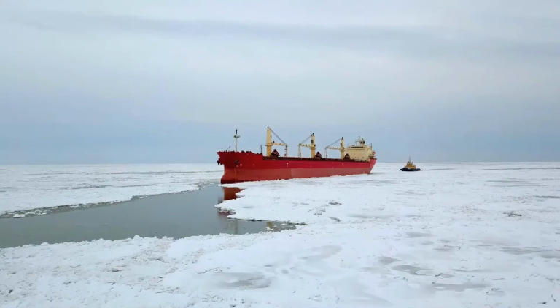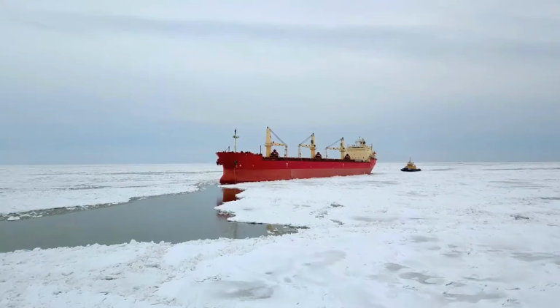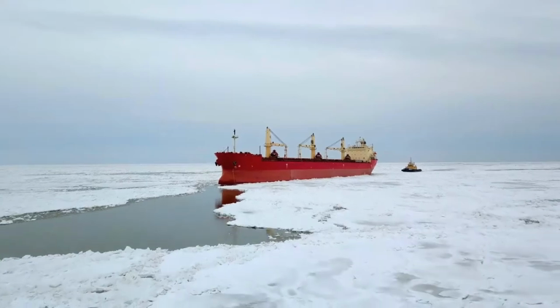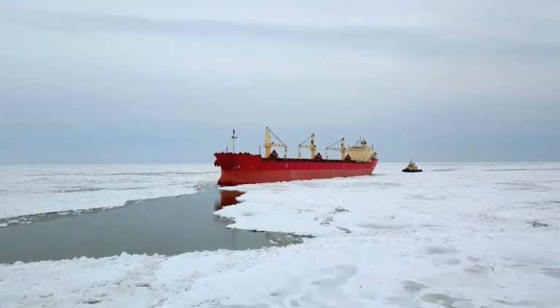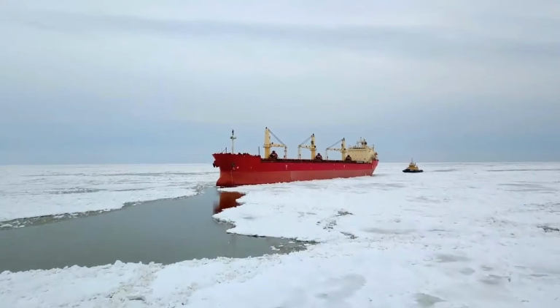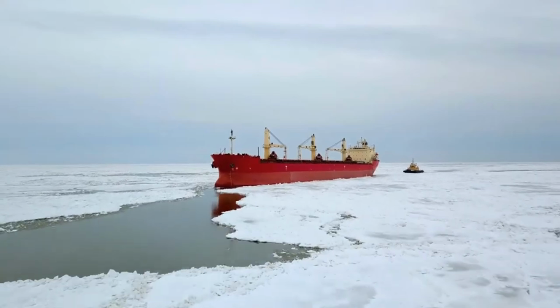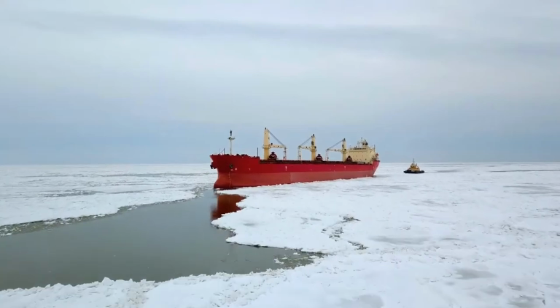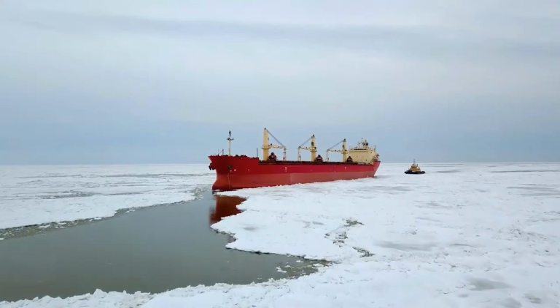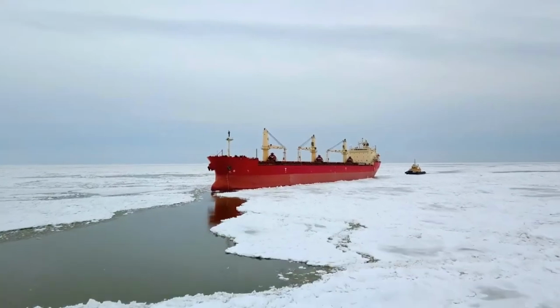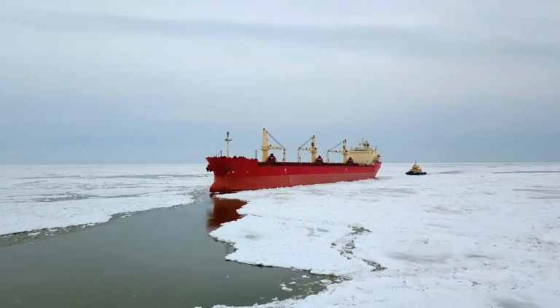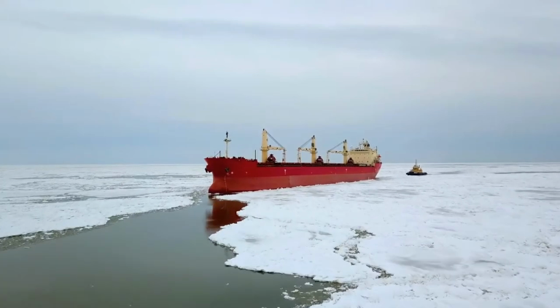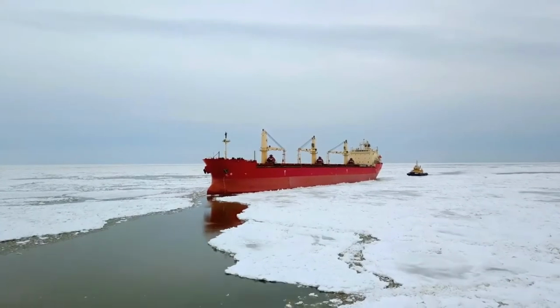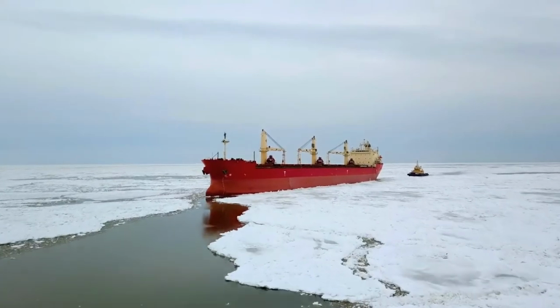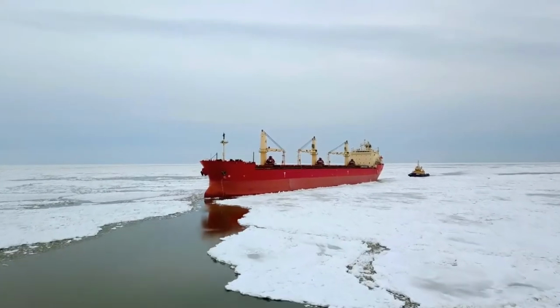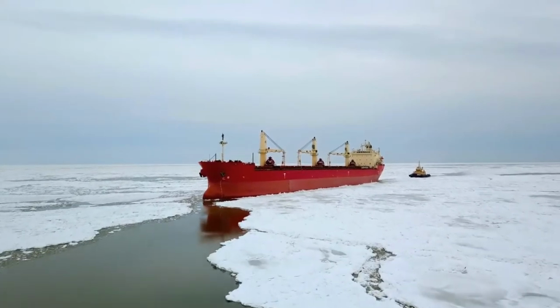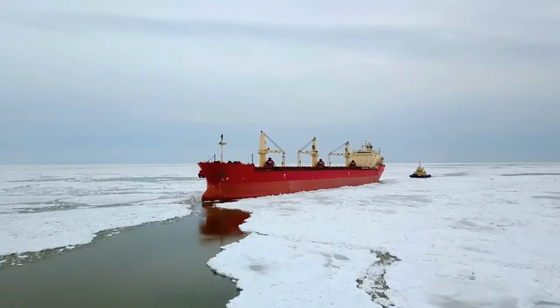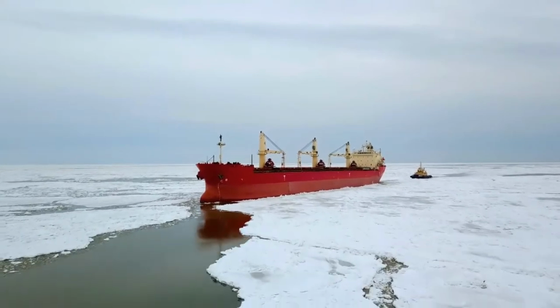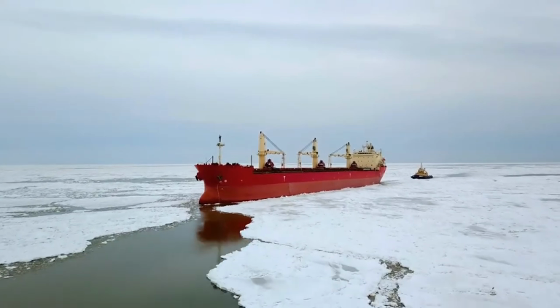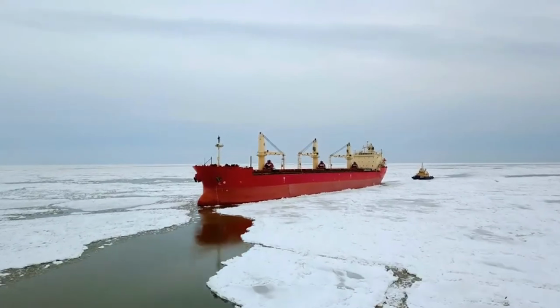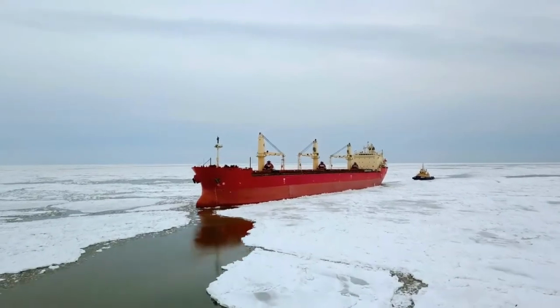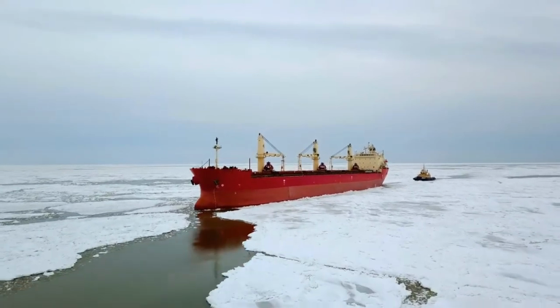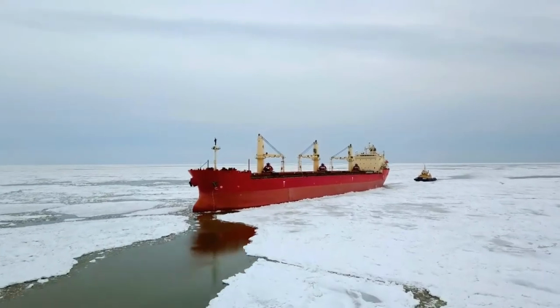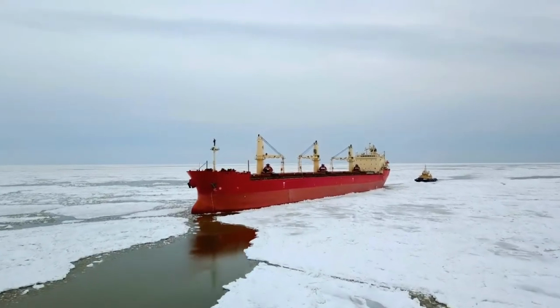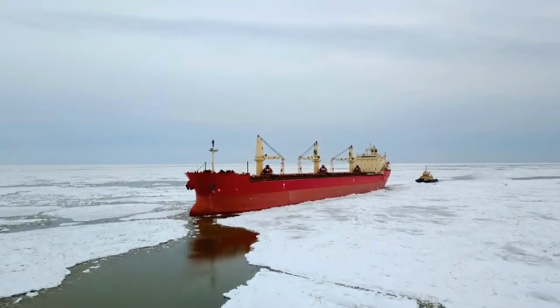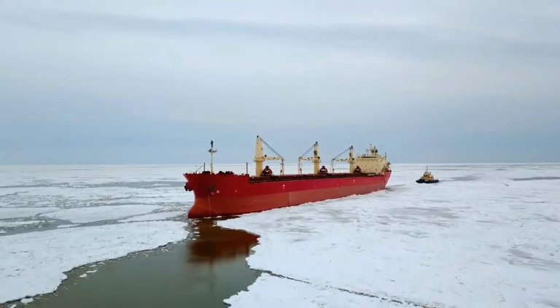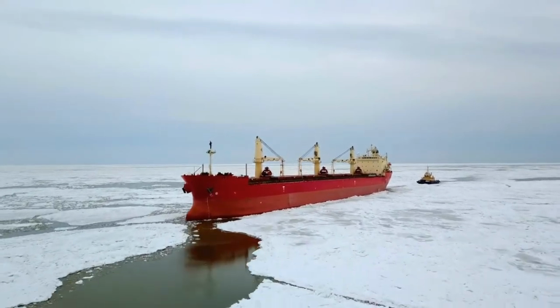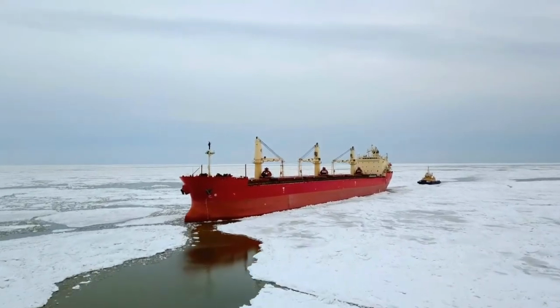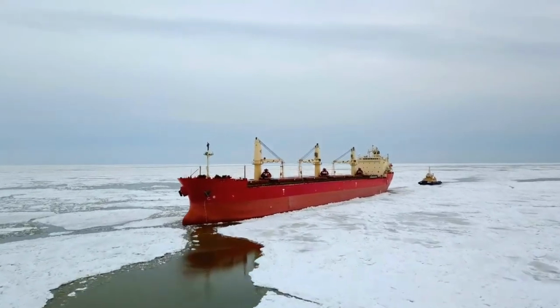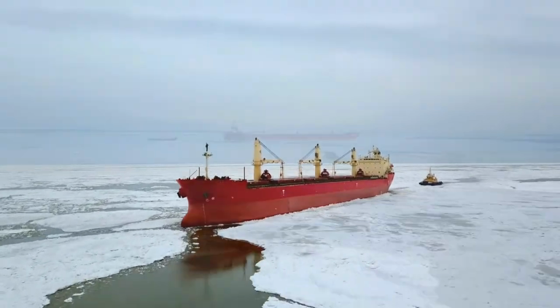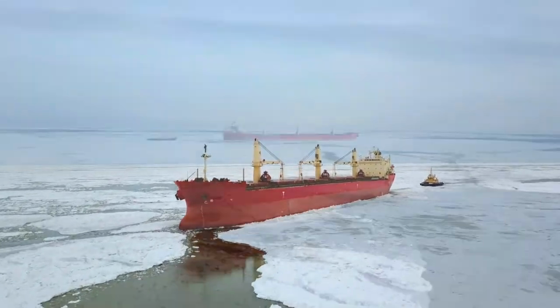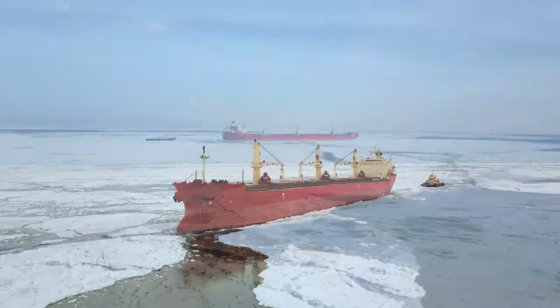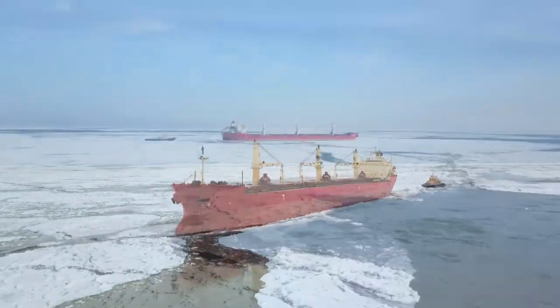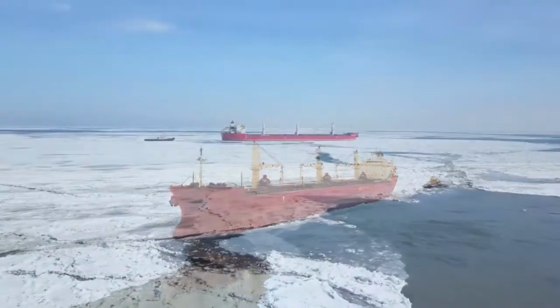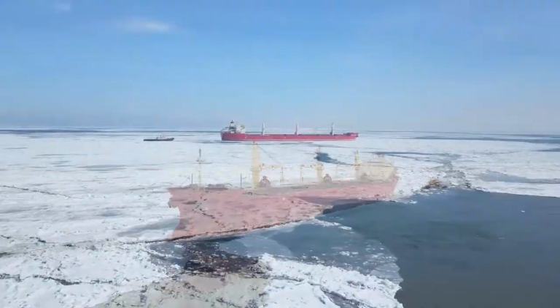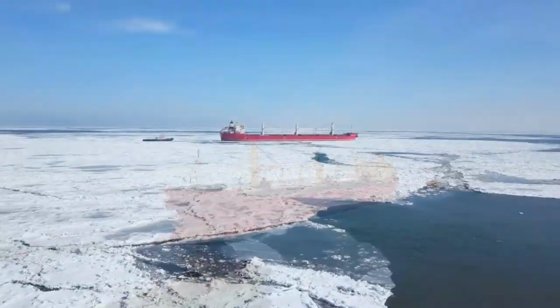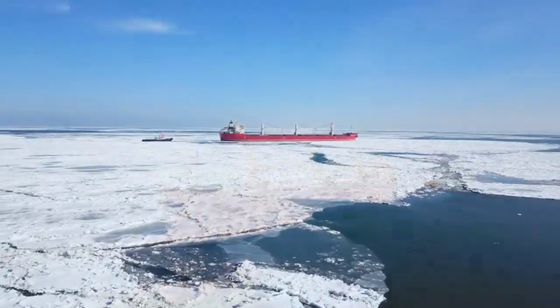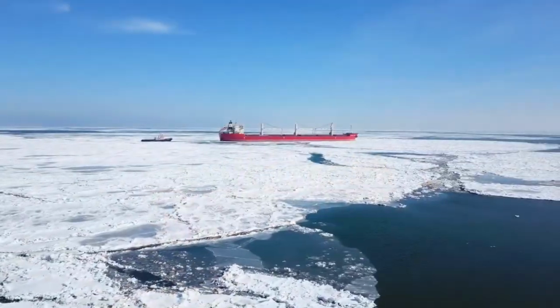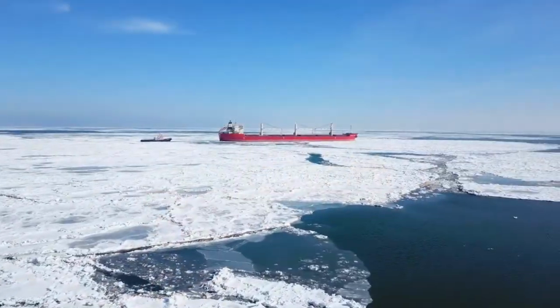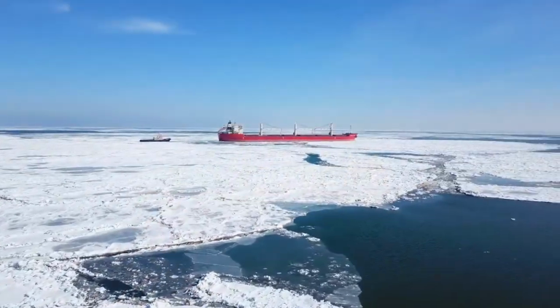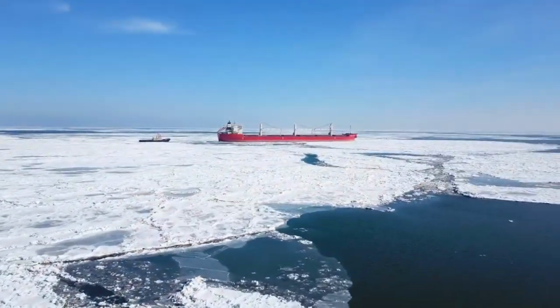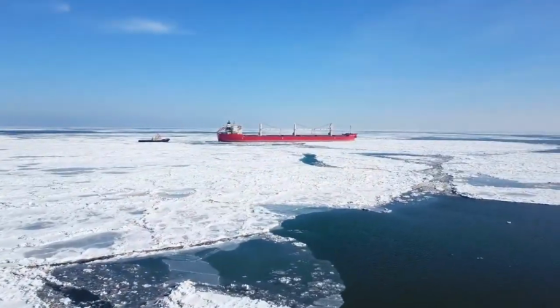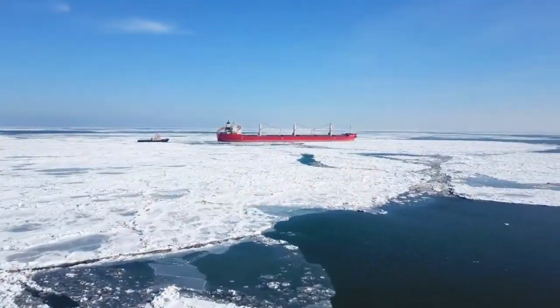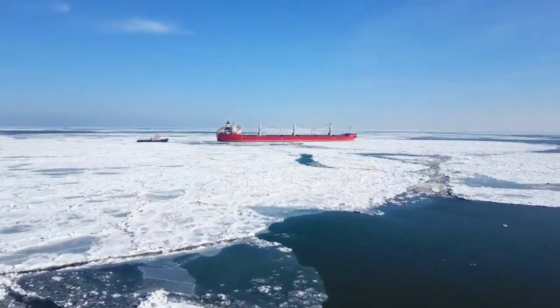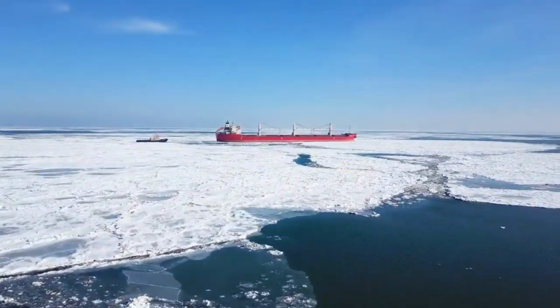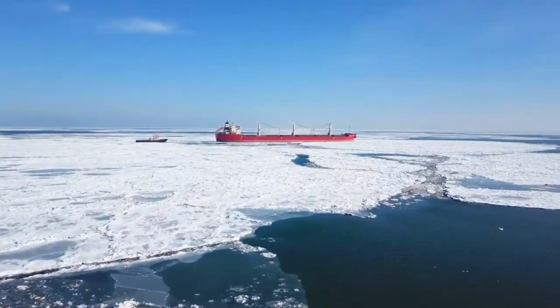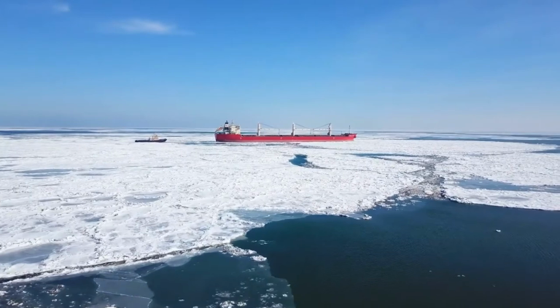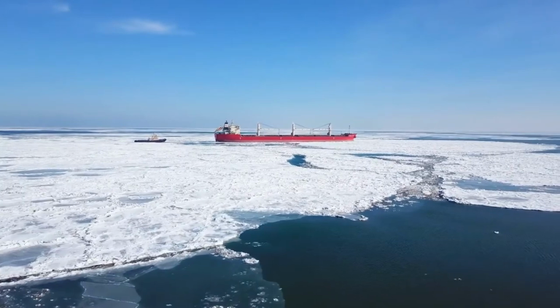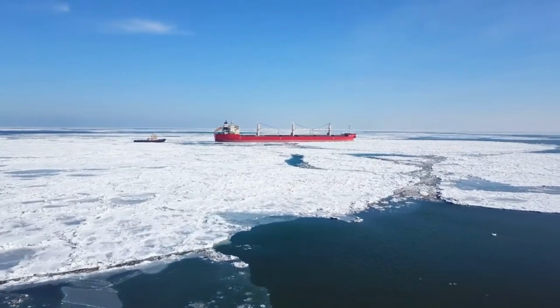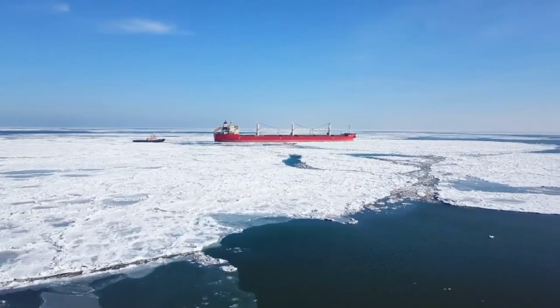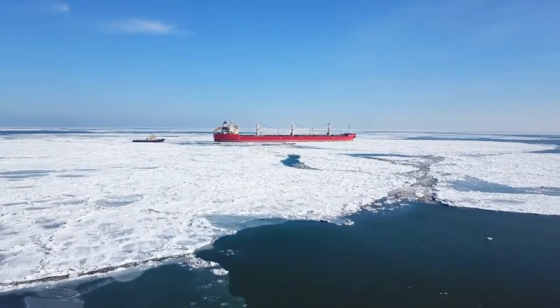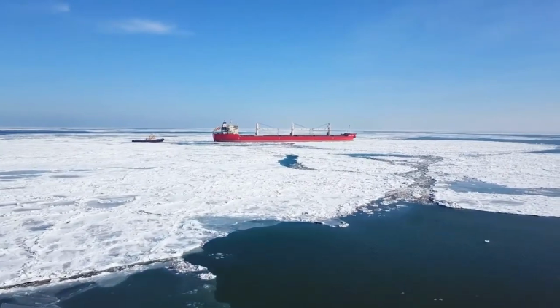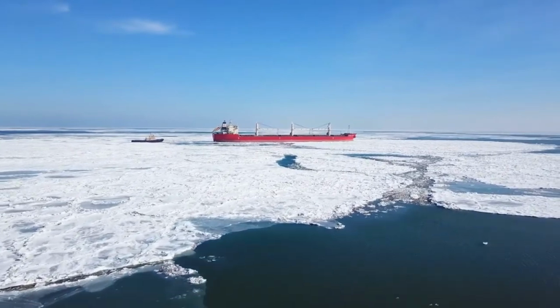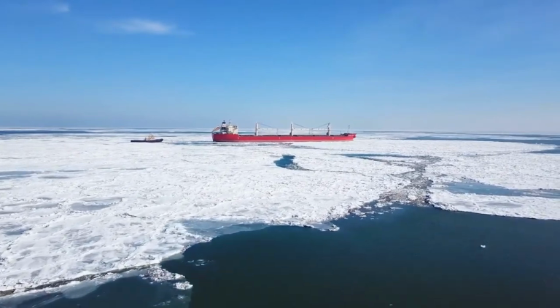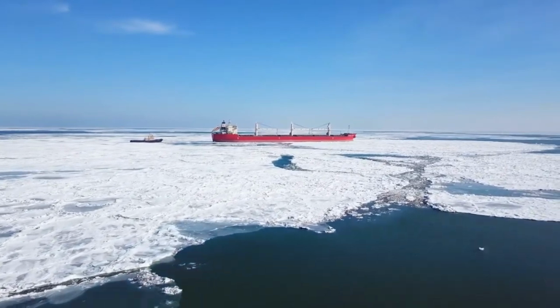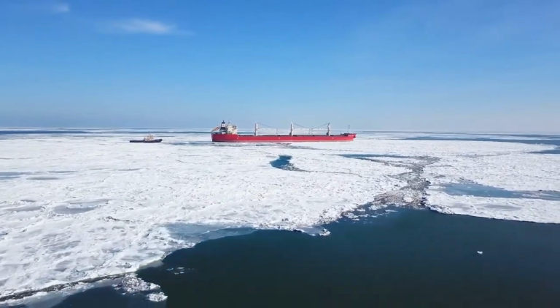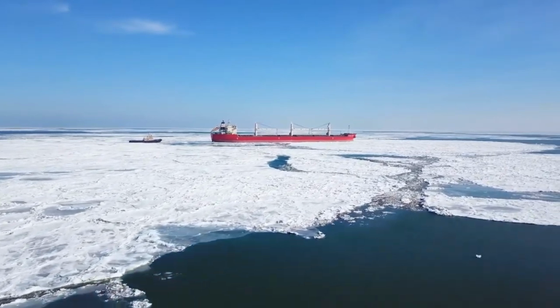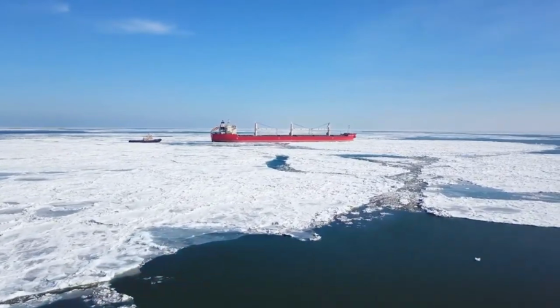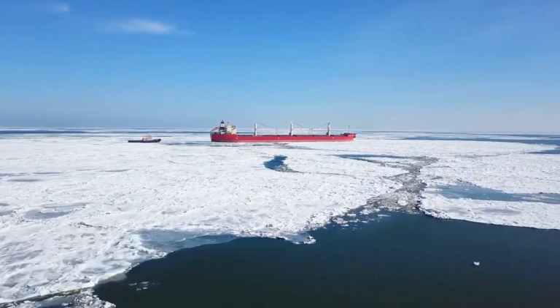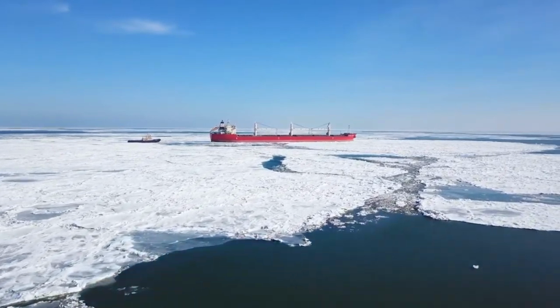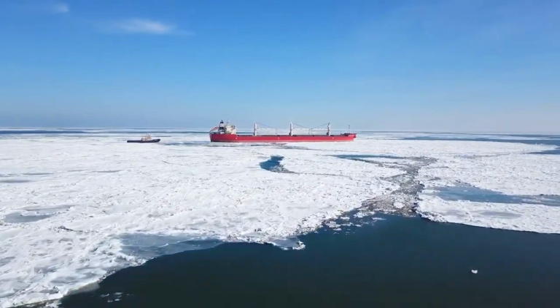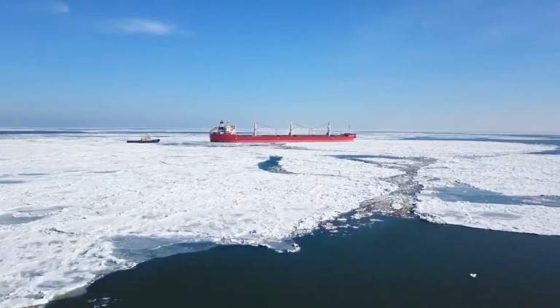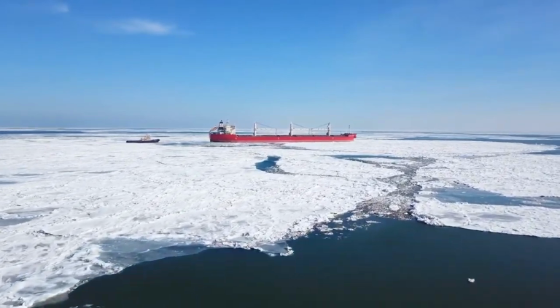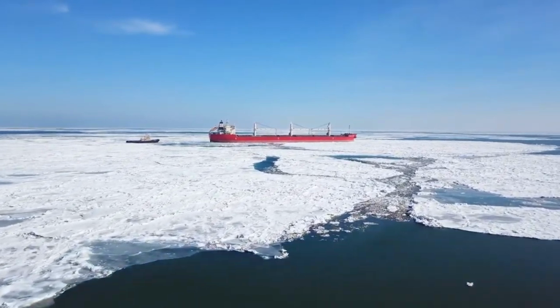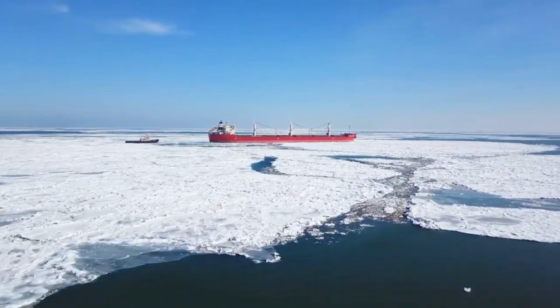Today, we are going to see this $27 billion ship. Have you ever heard of this ship? If not, stay tuned to find out more about the ship.